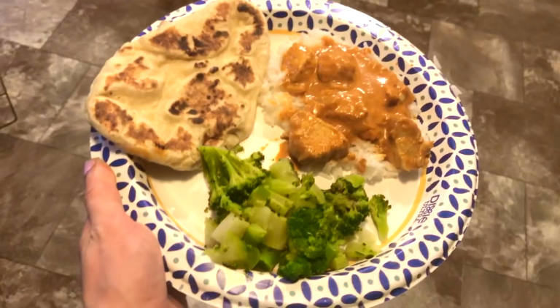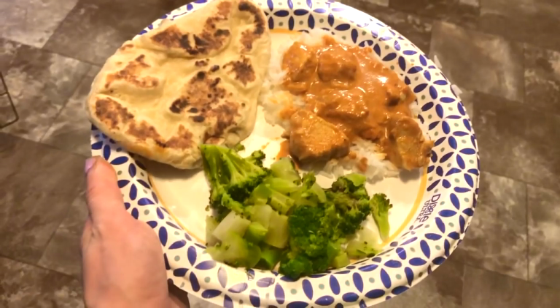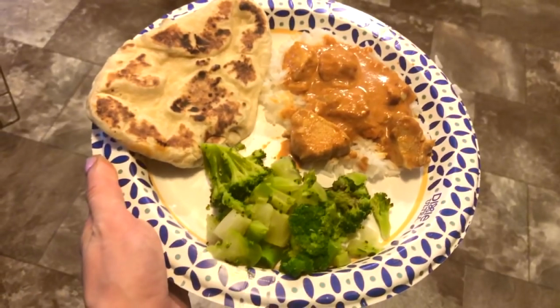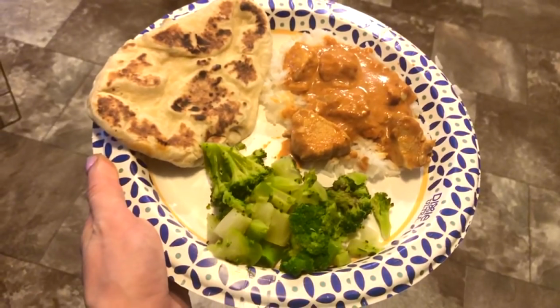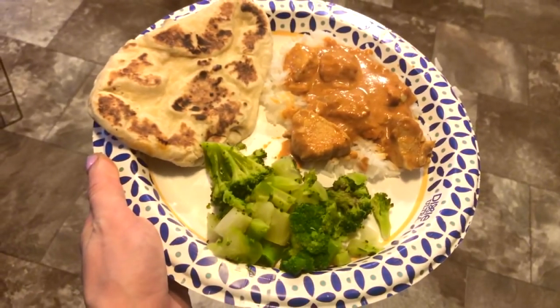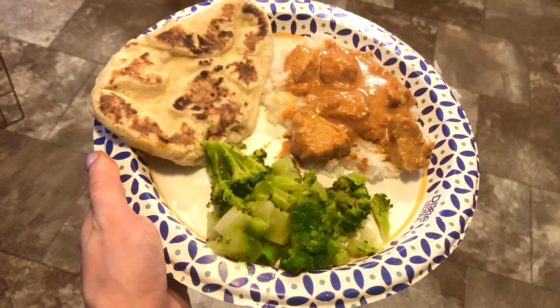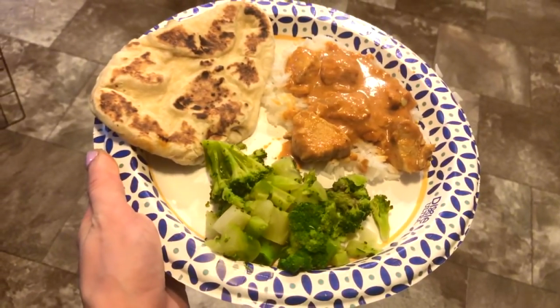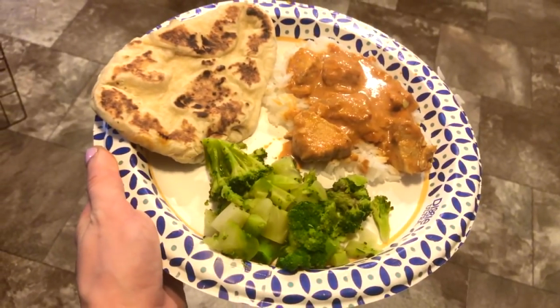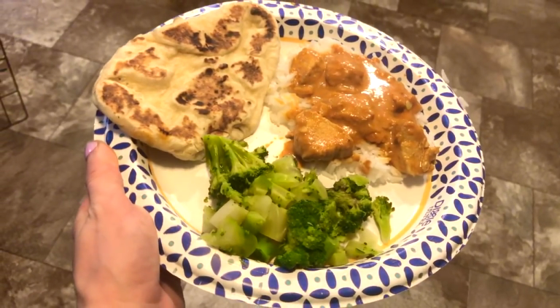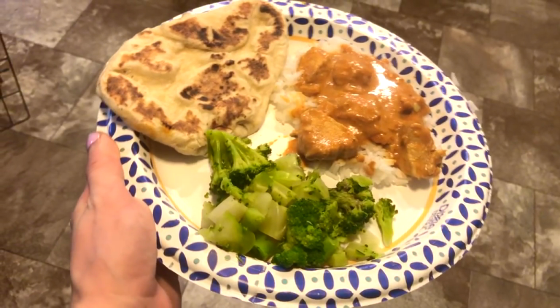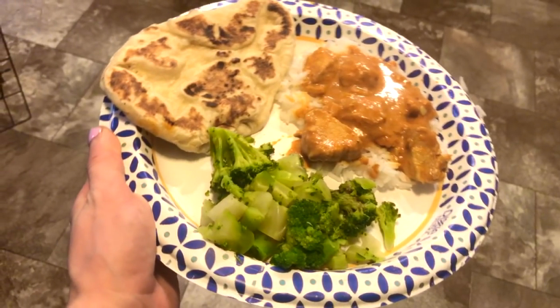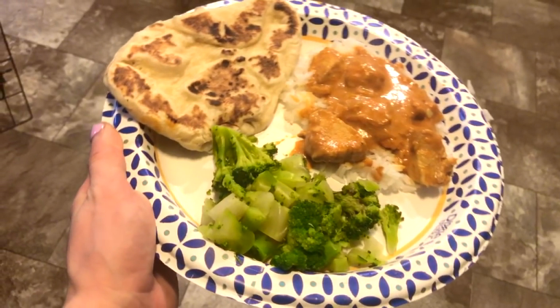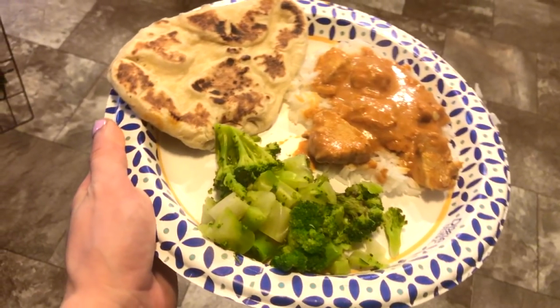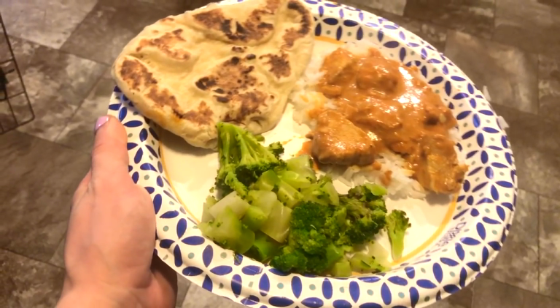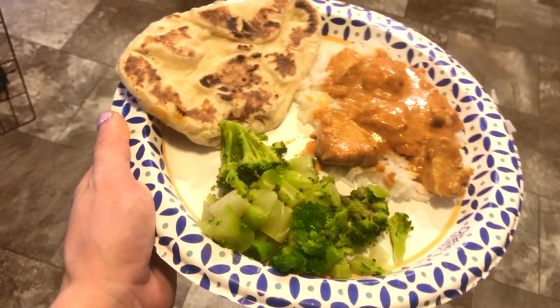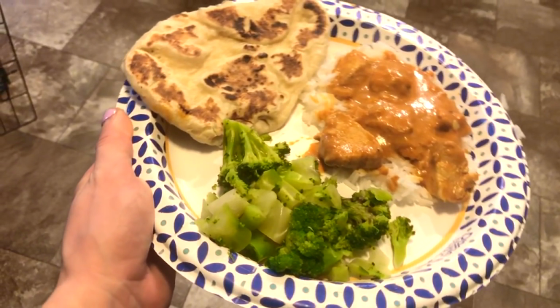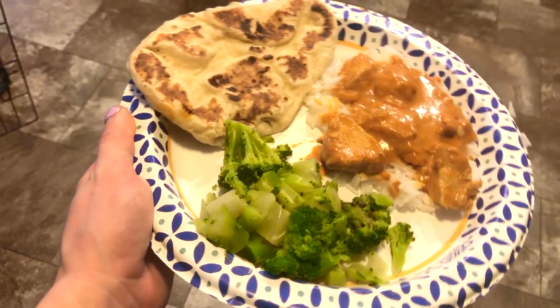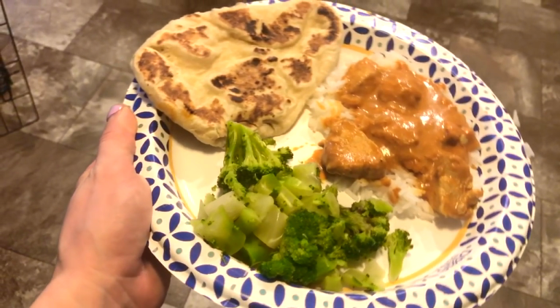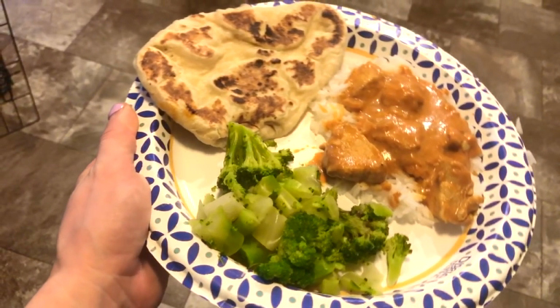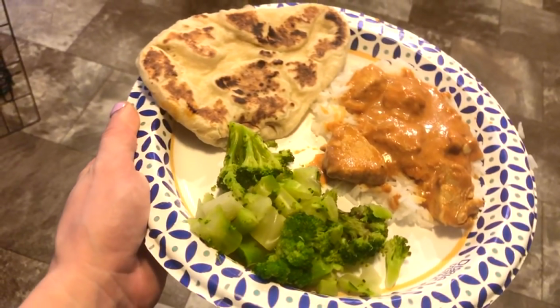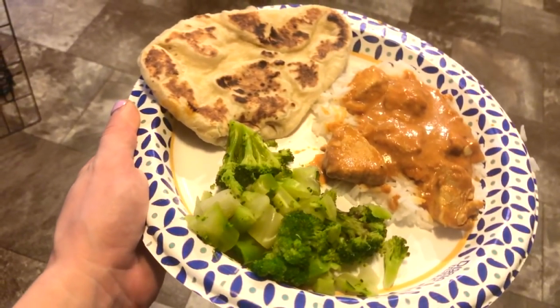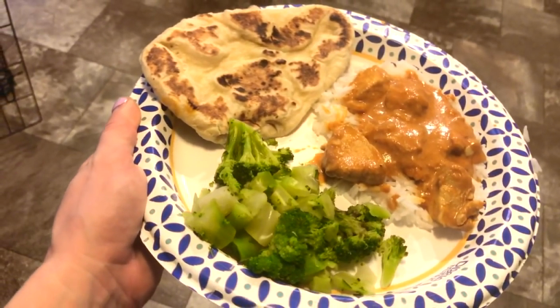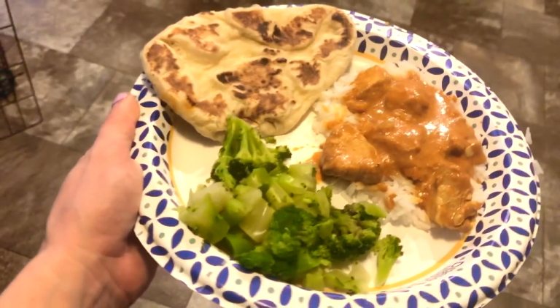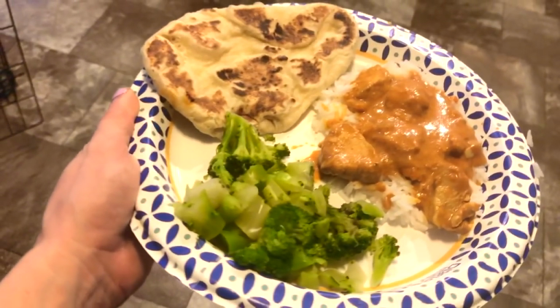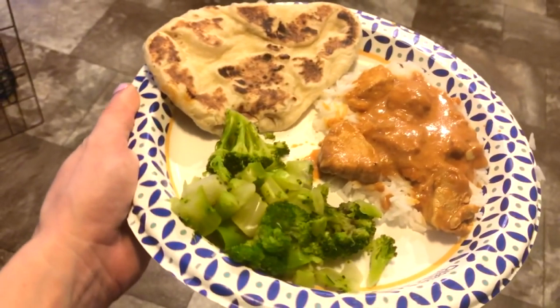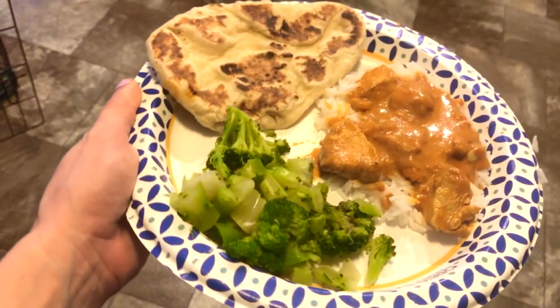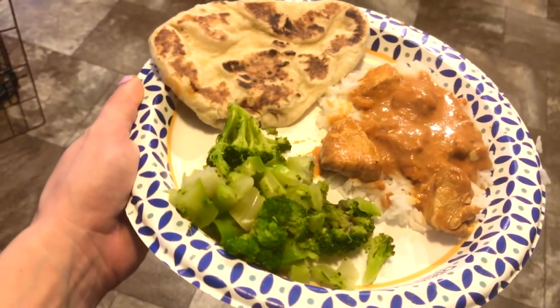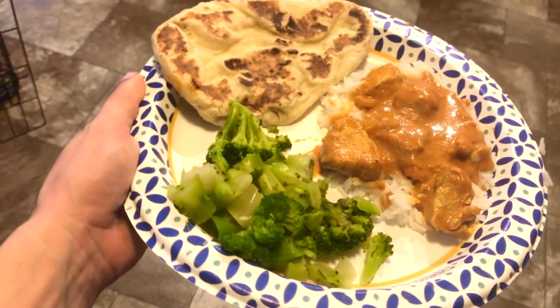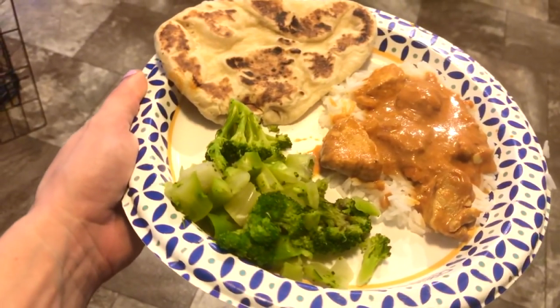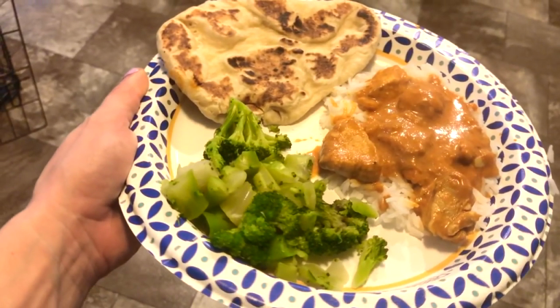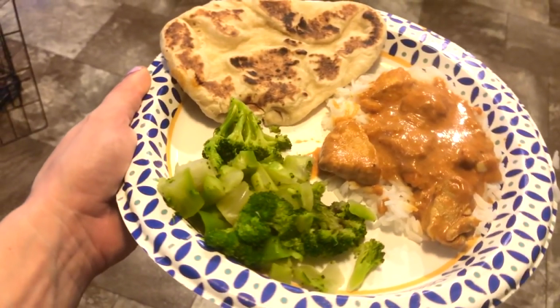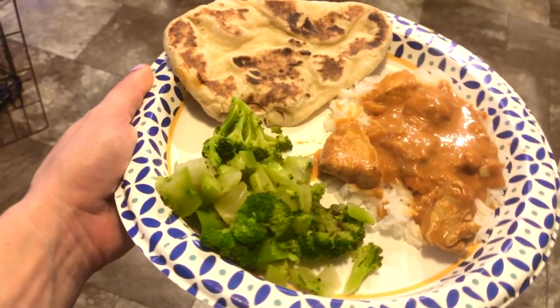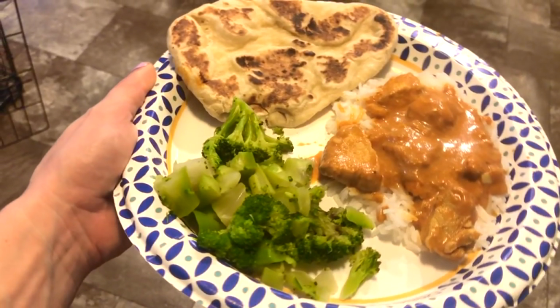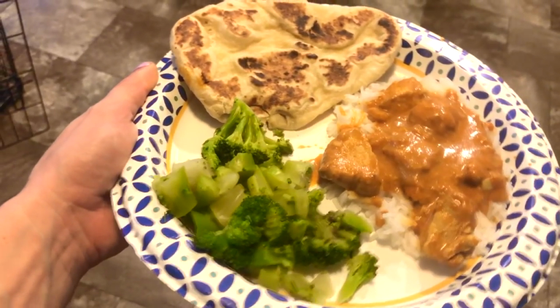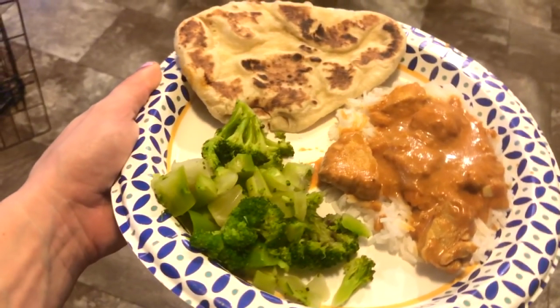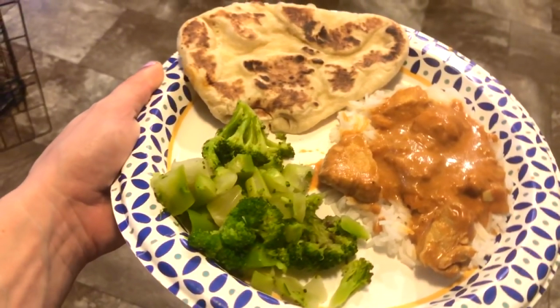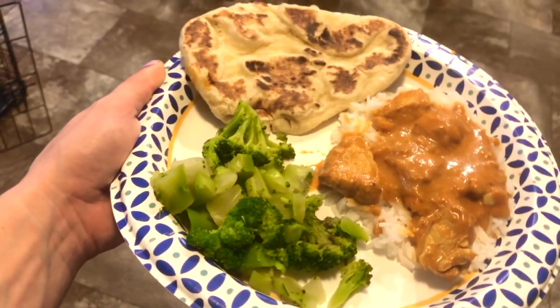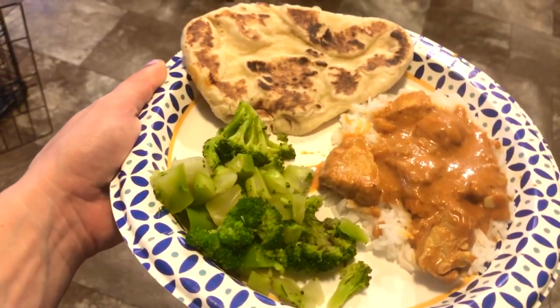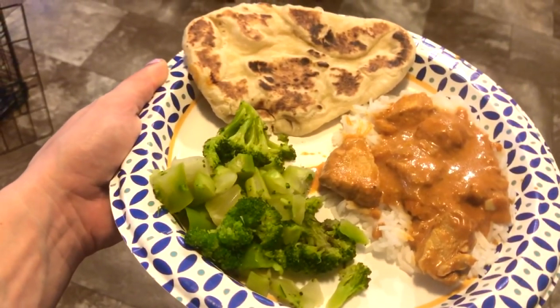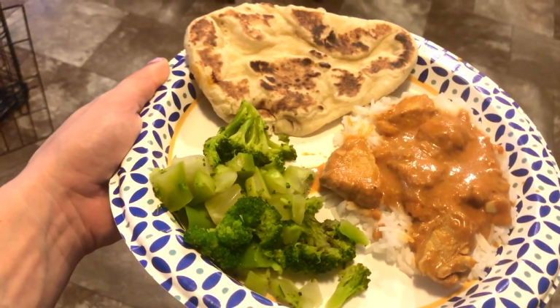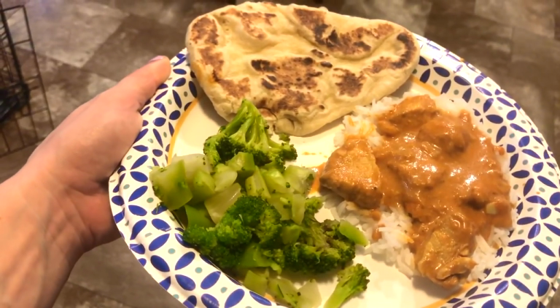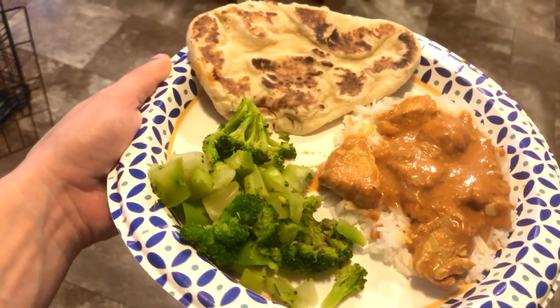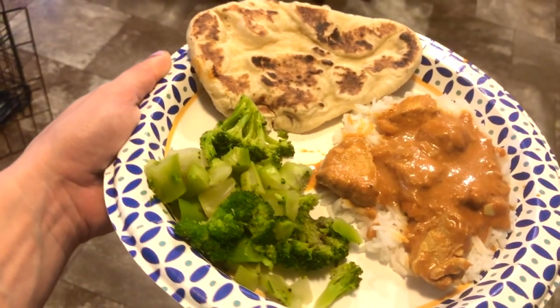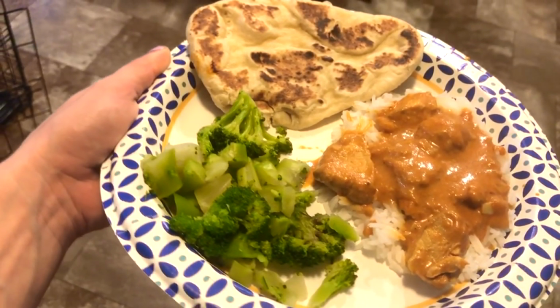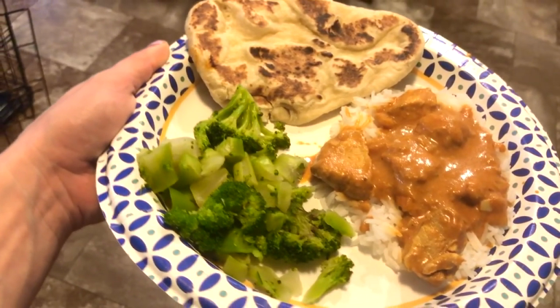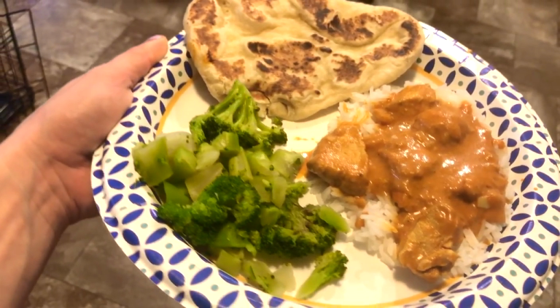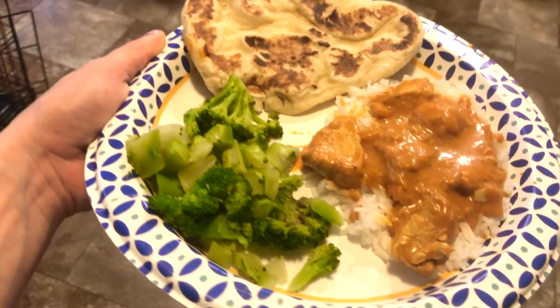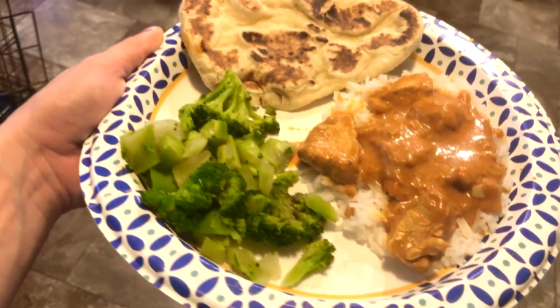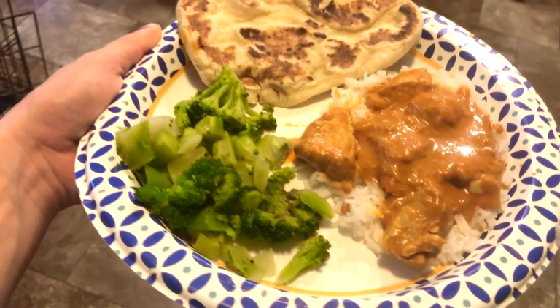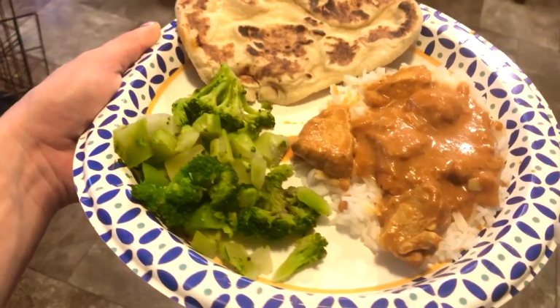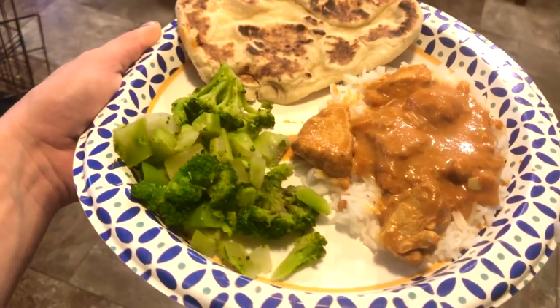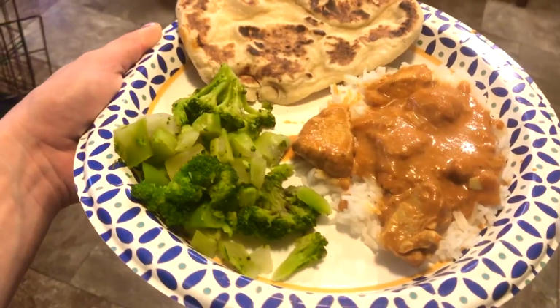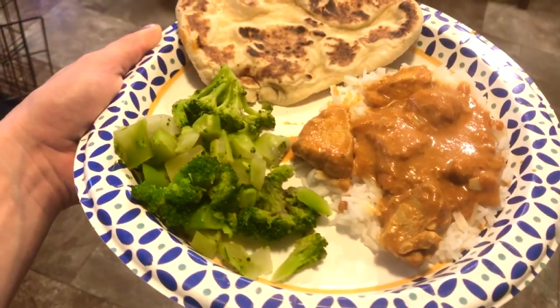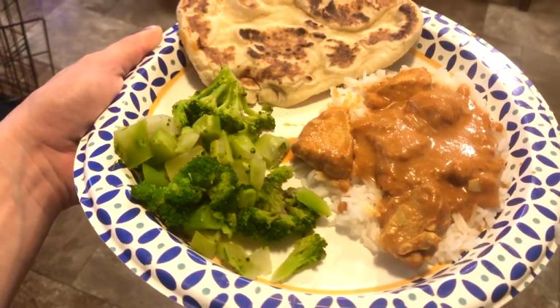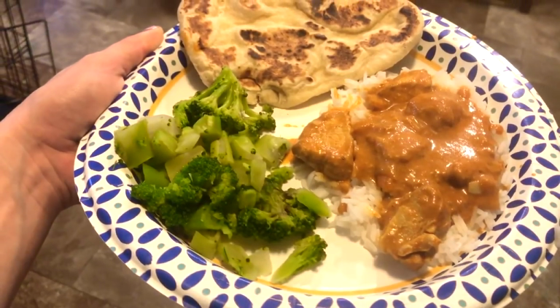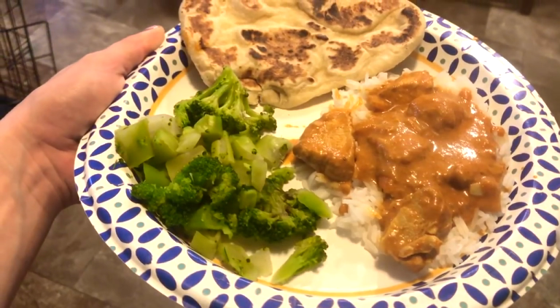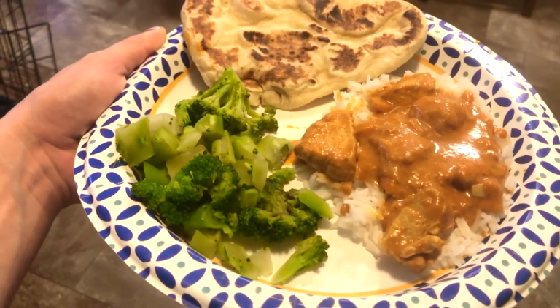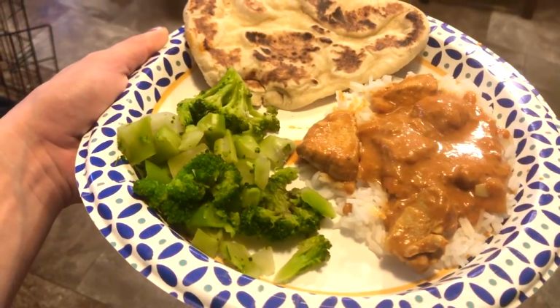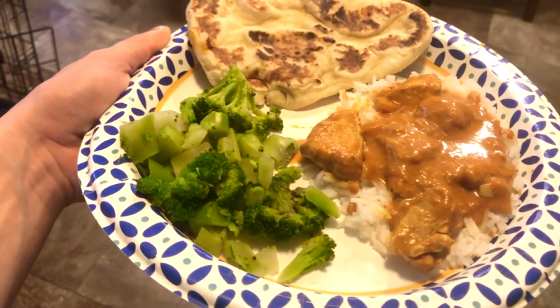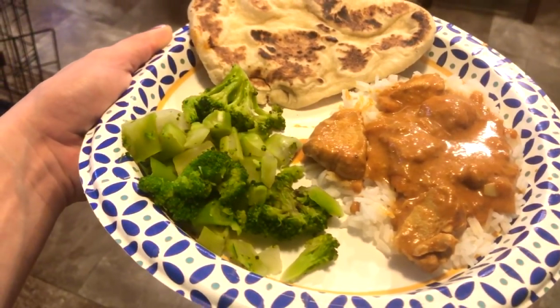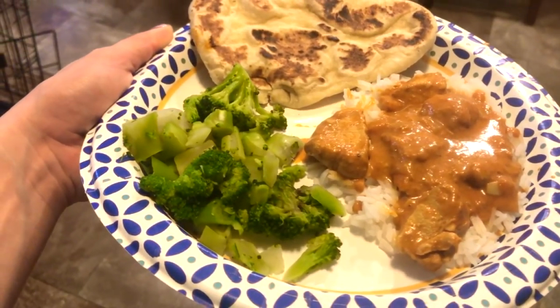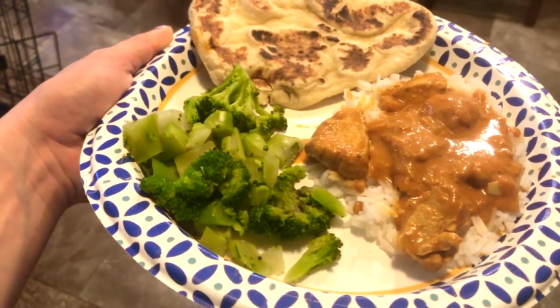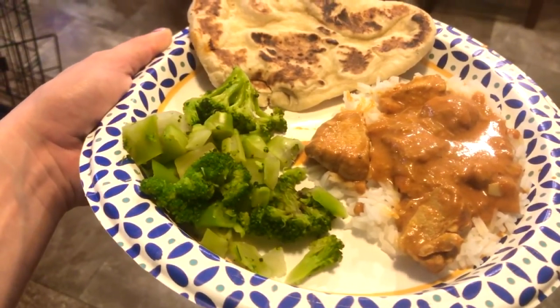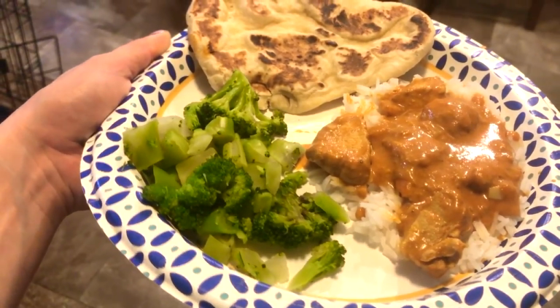Homemade naan bread, tikka masala, rice, and broccoli, served on a paper plate because I'm bougie like that.